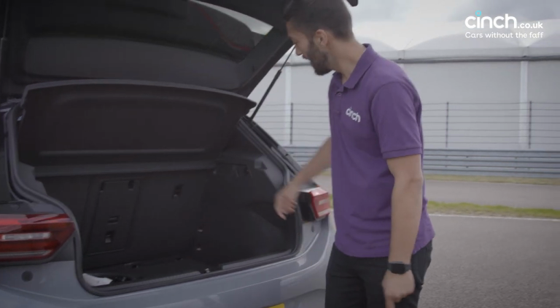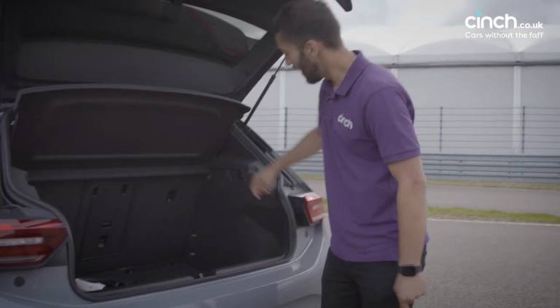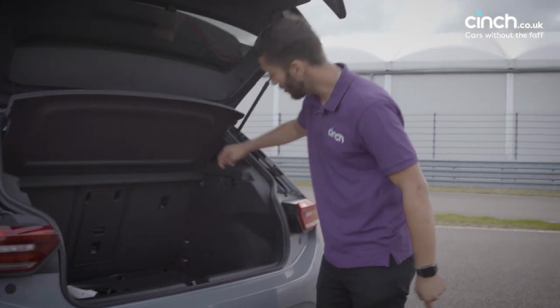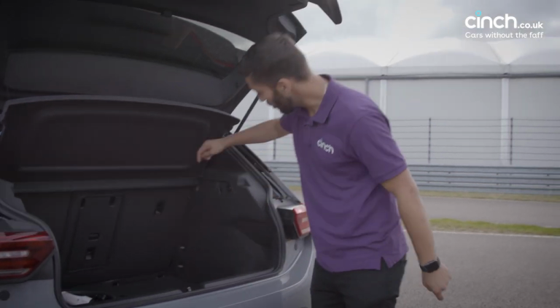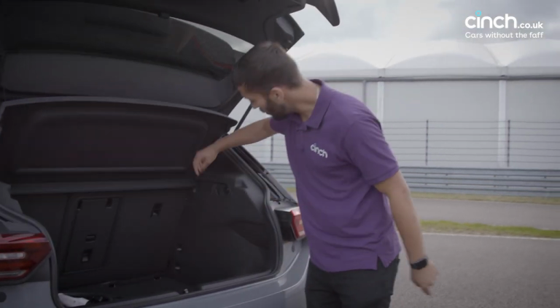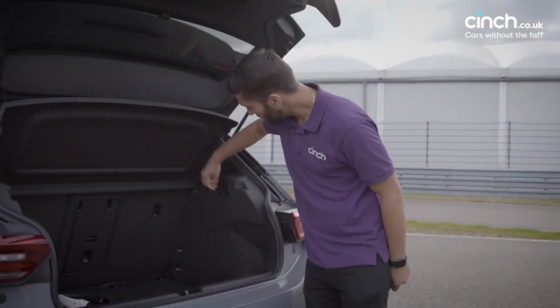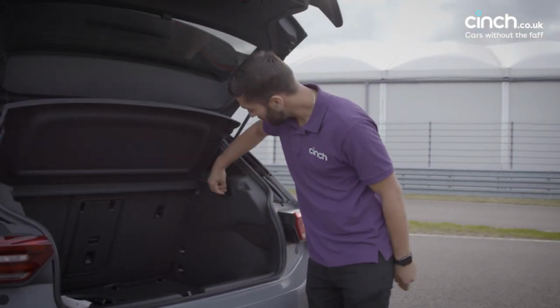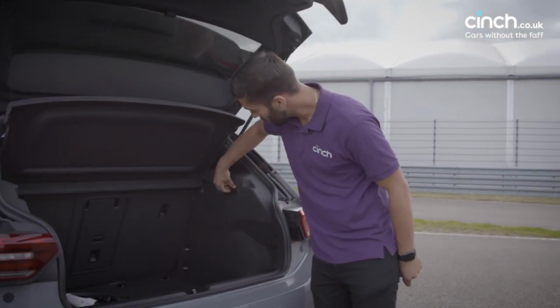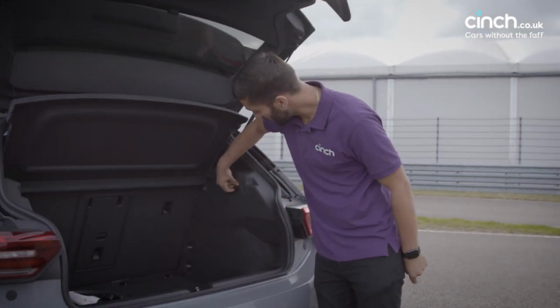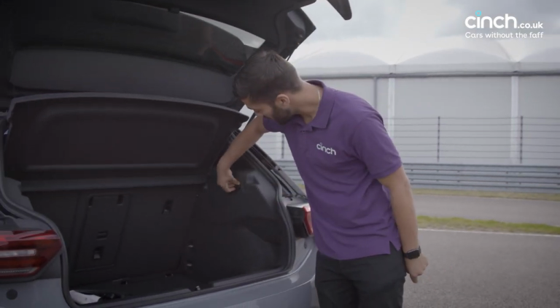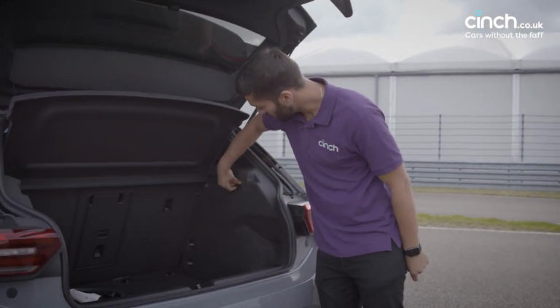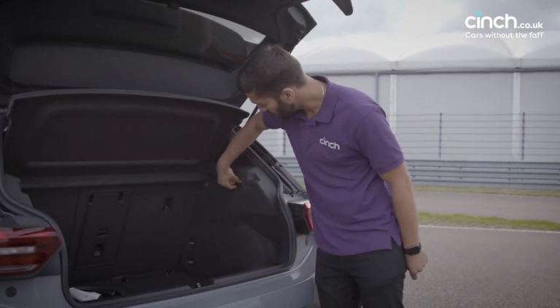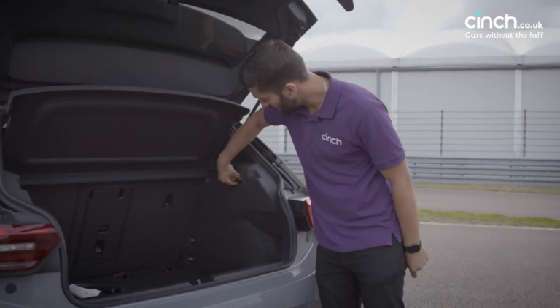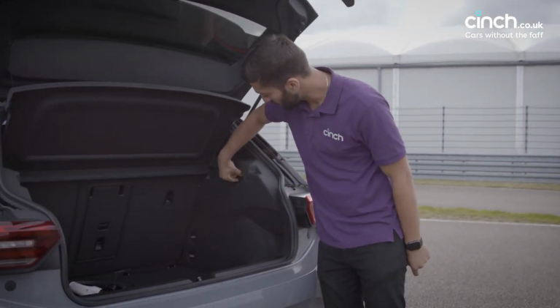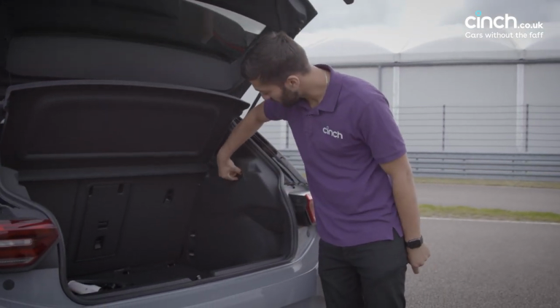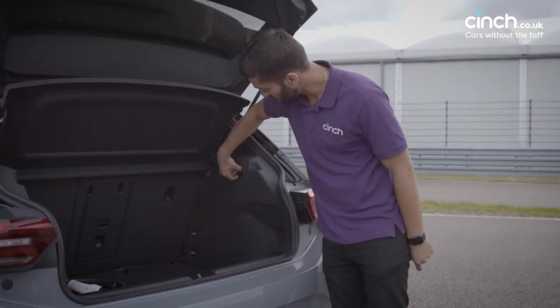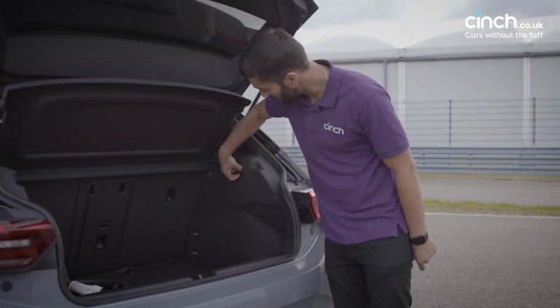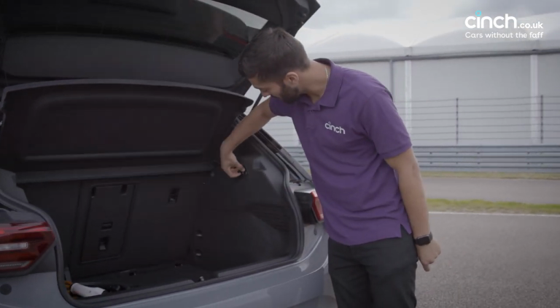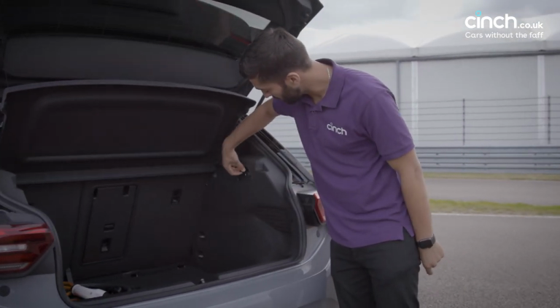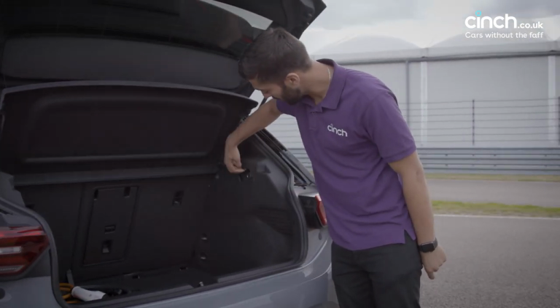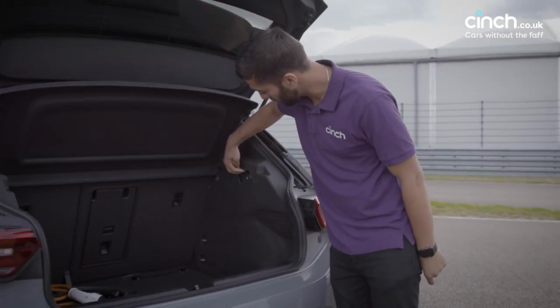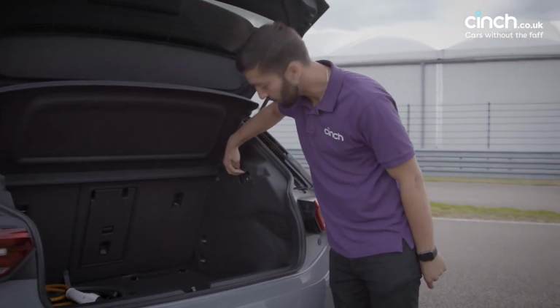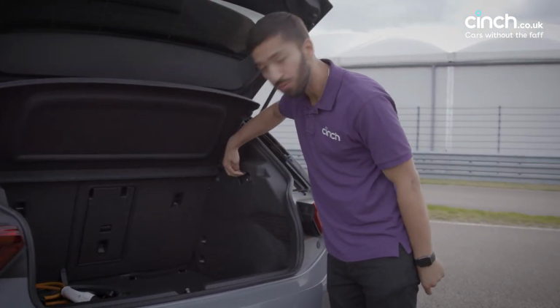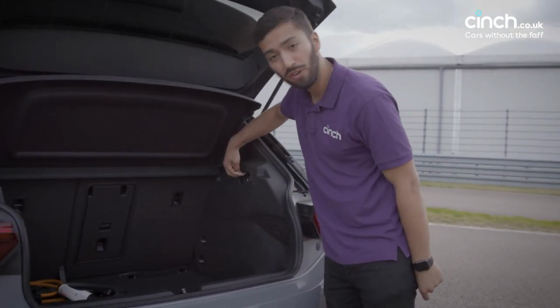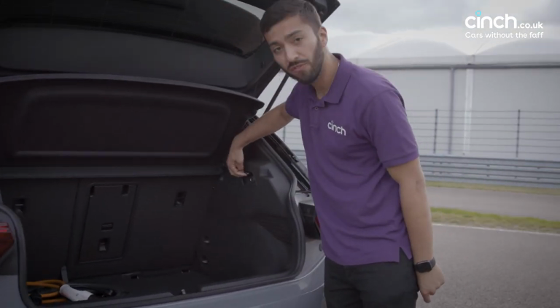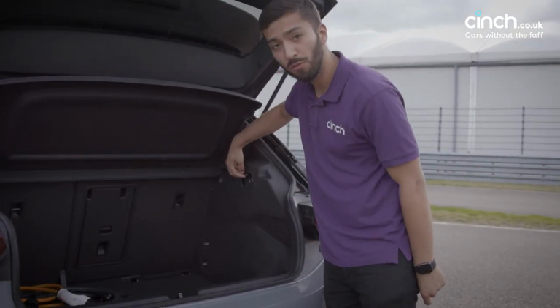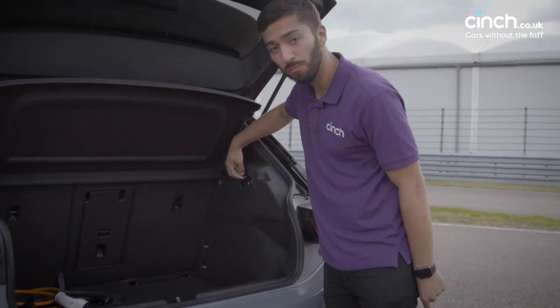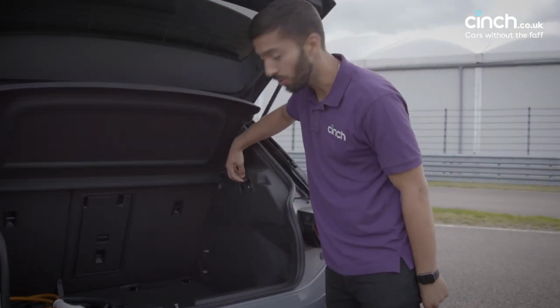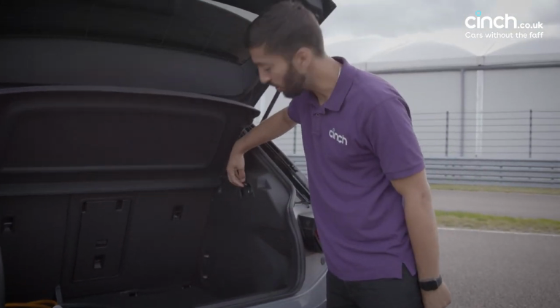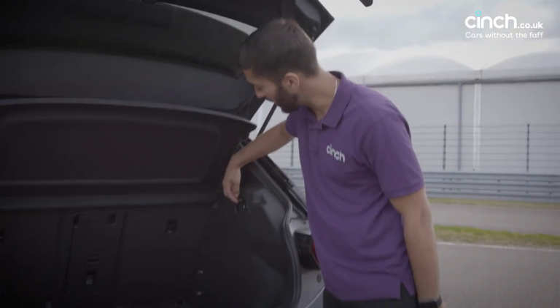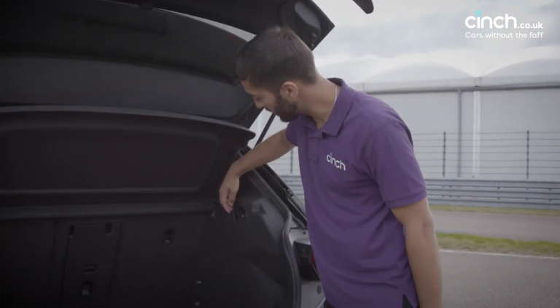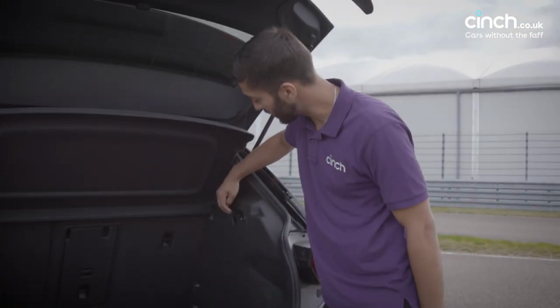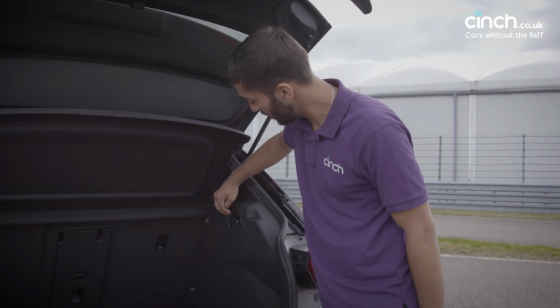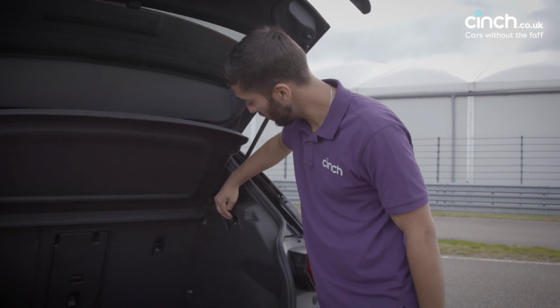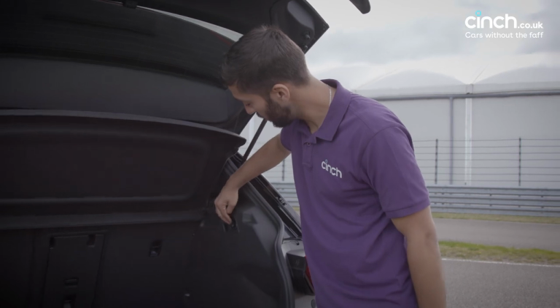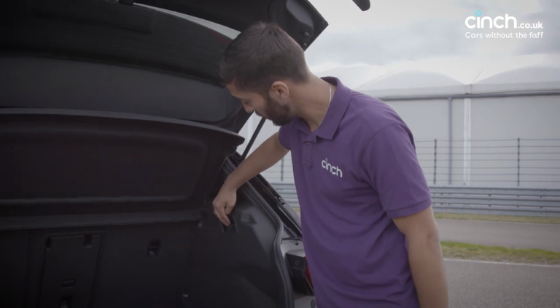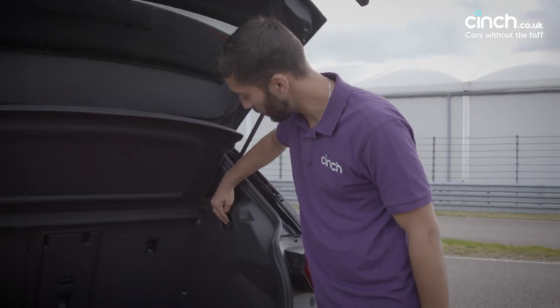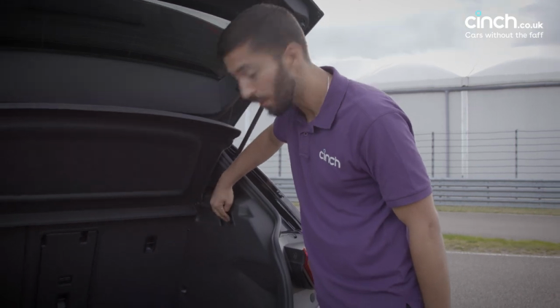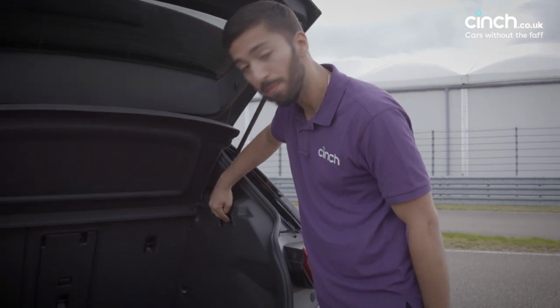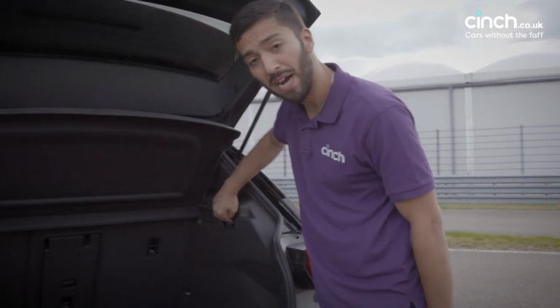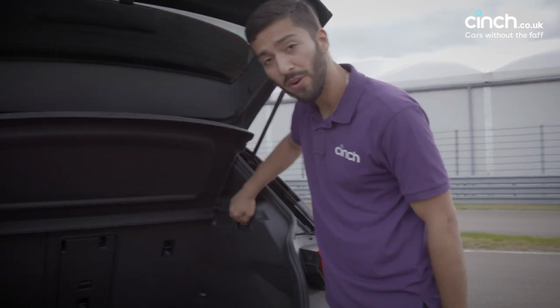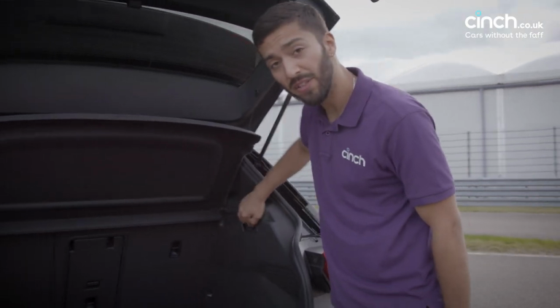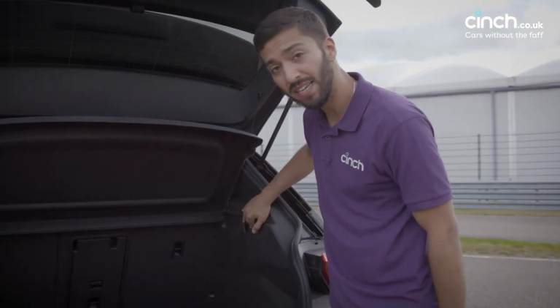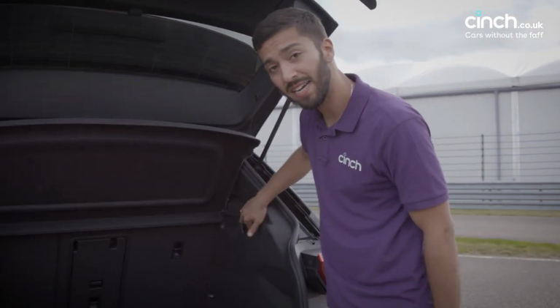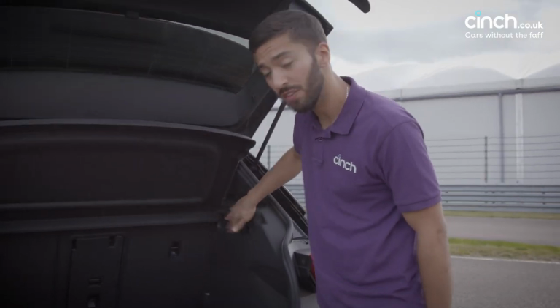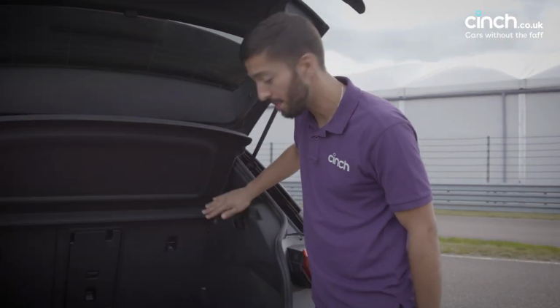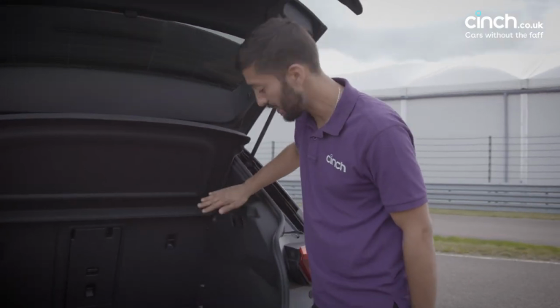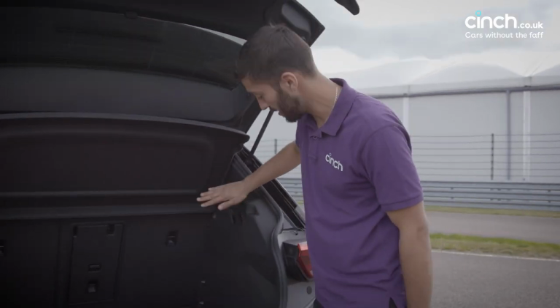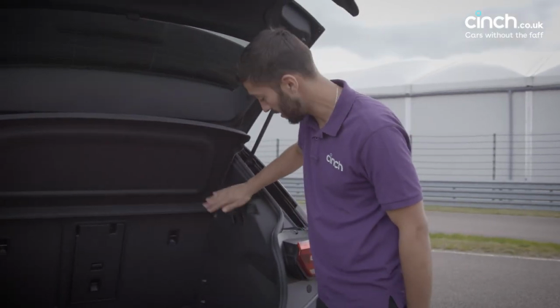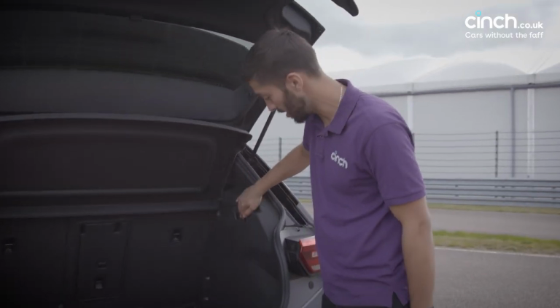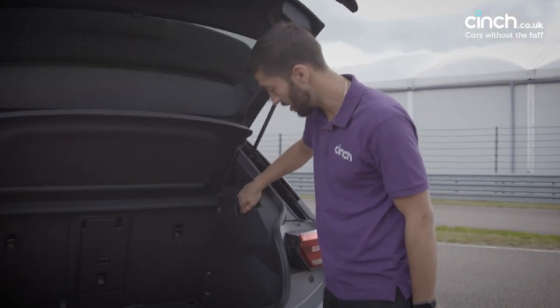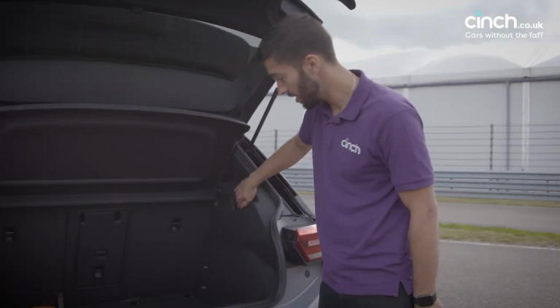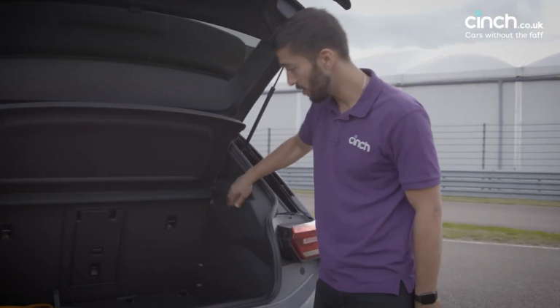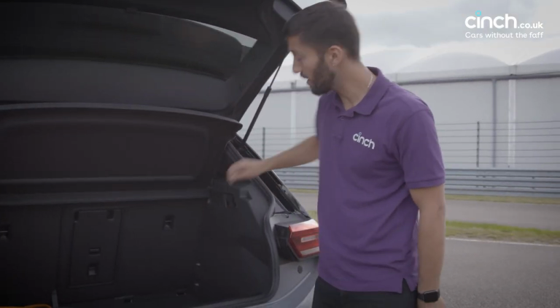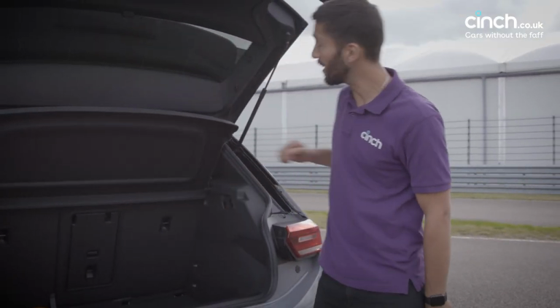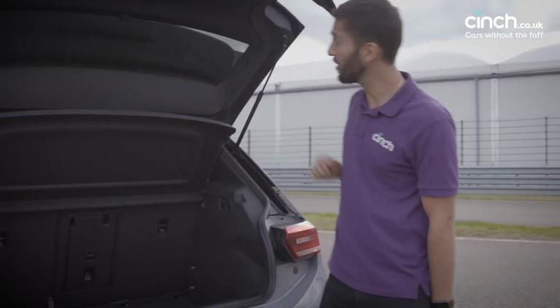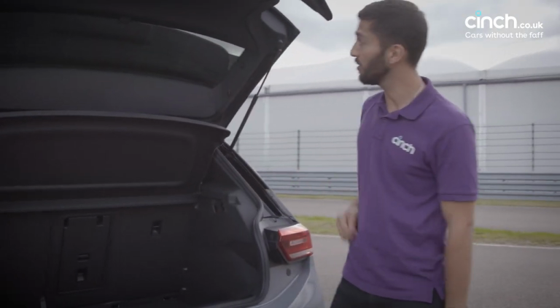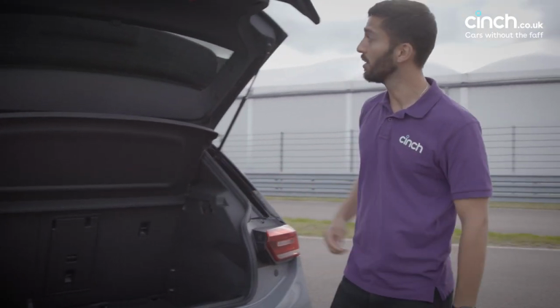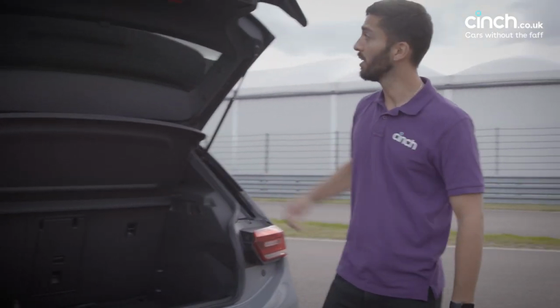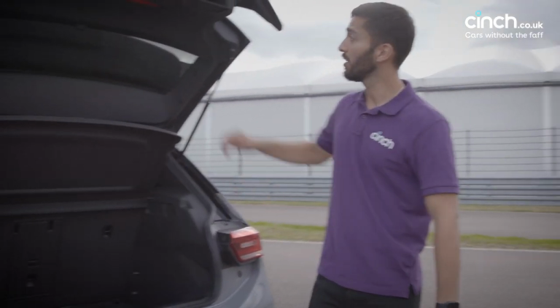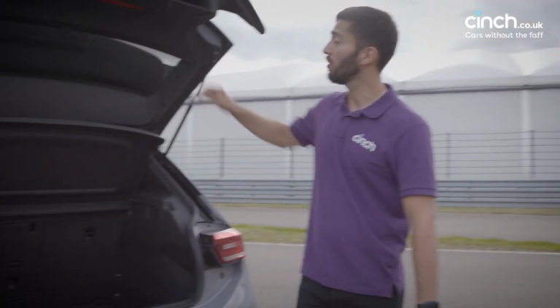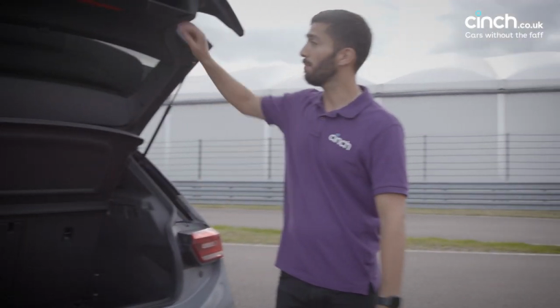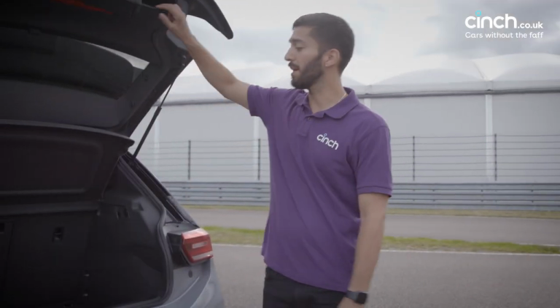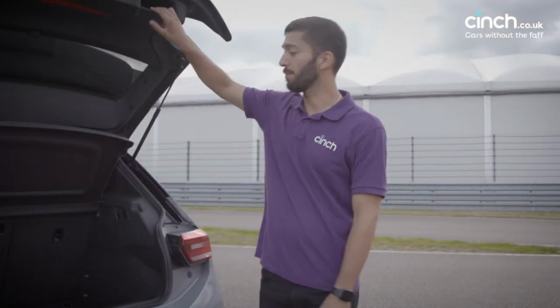You do have a charging port here, which is pretty nifty — a little 12-volt port, so if you ever want to power anything out the back of the car, you can do. Not bad.